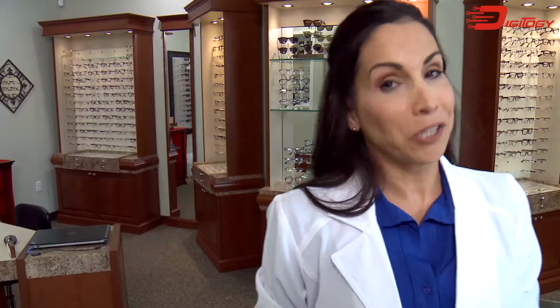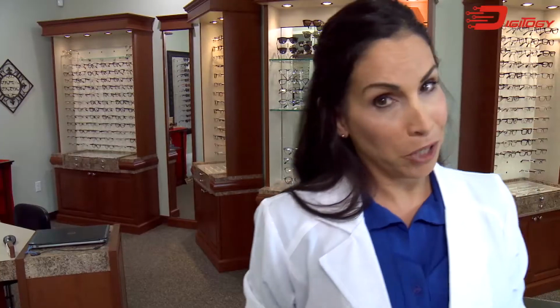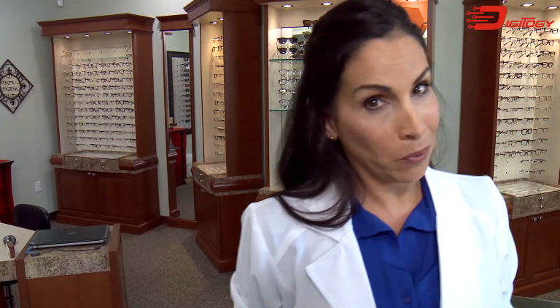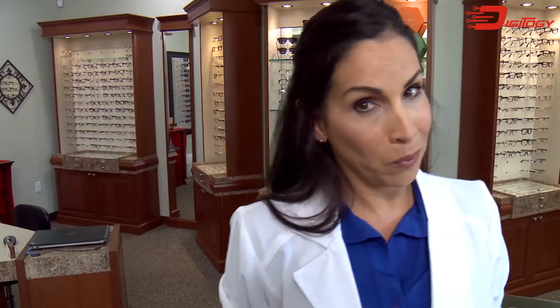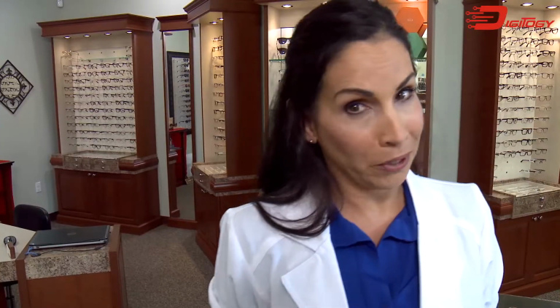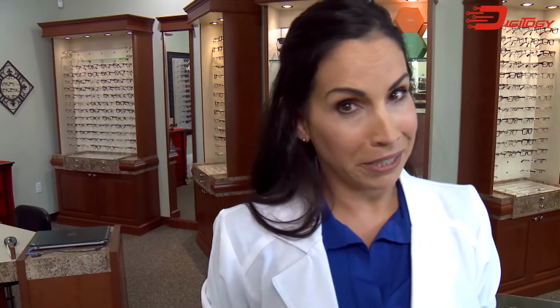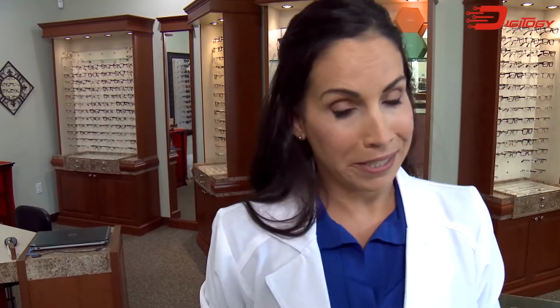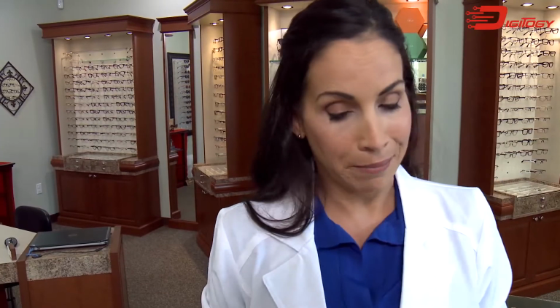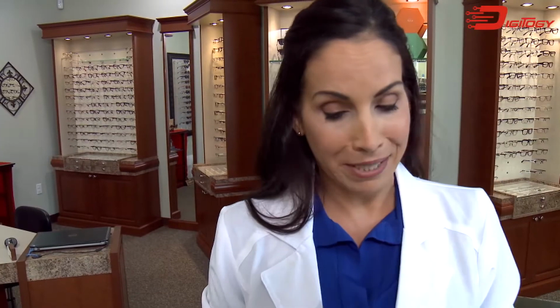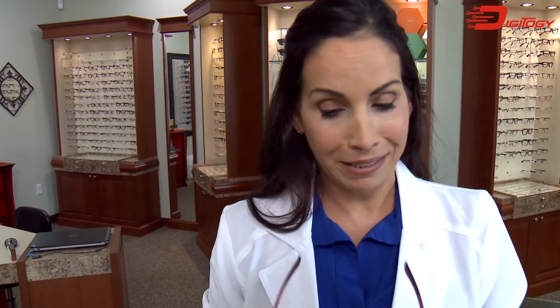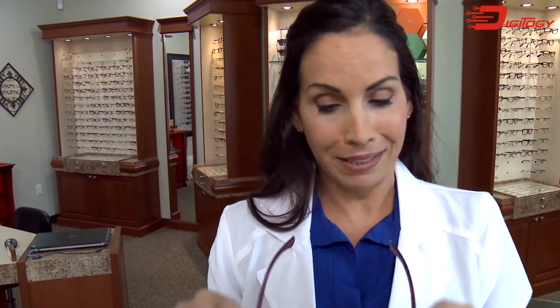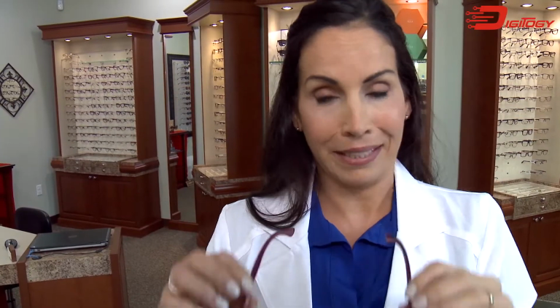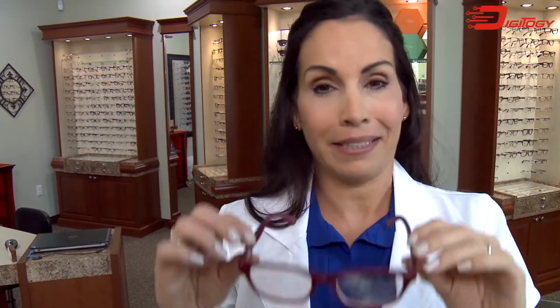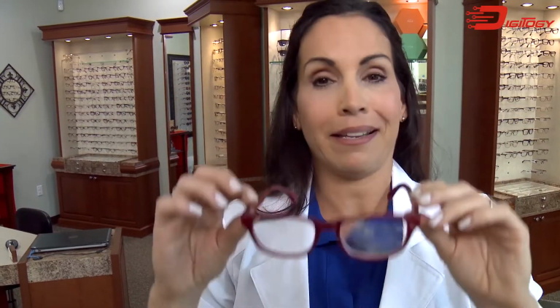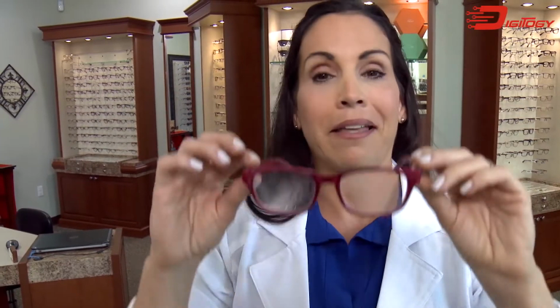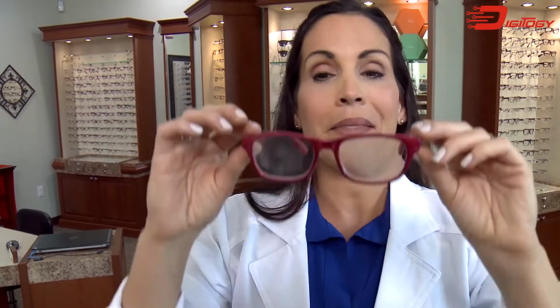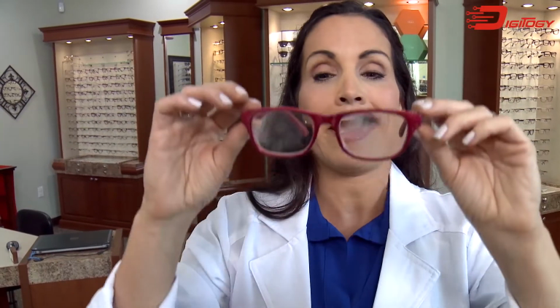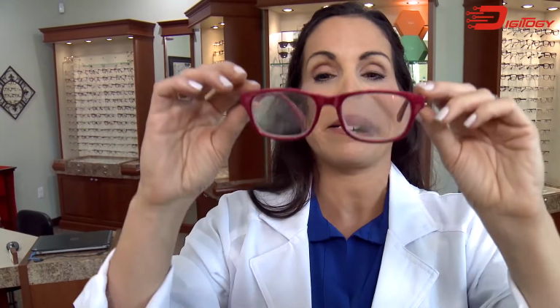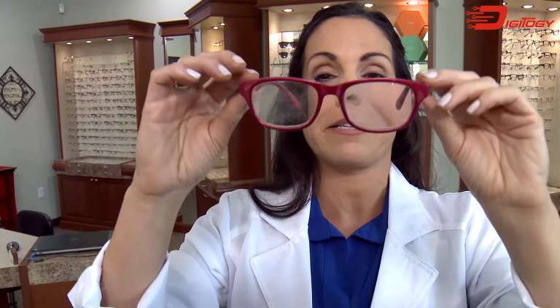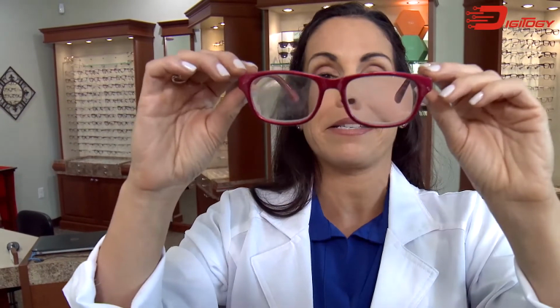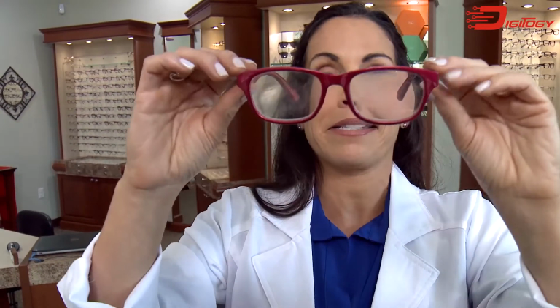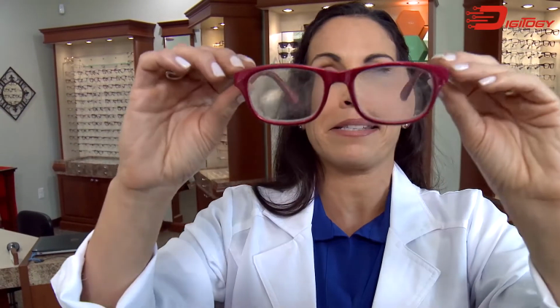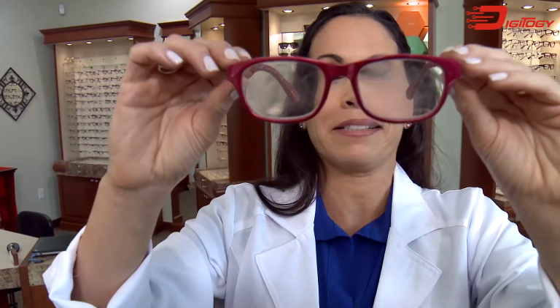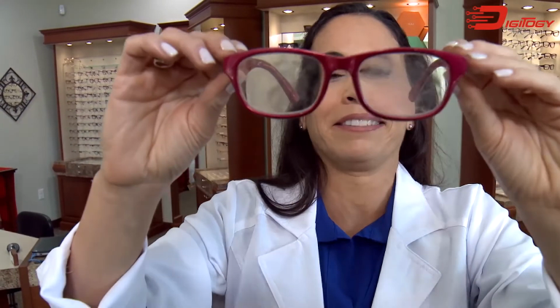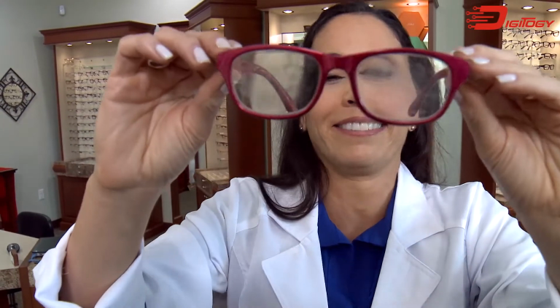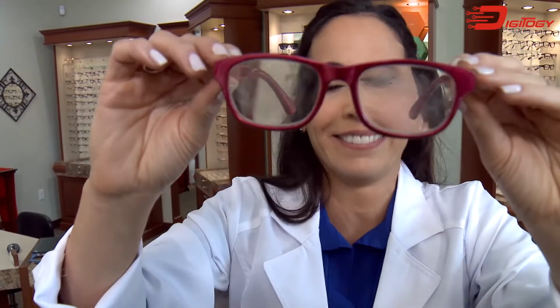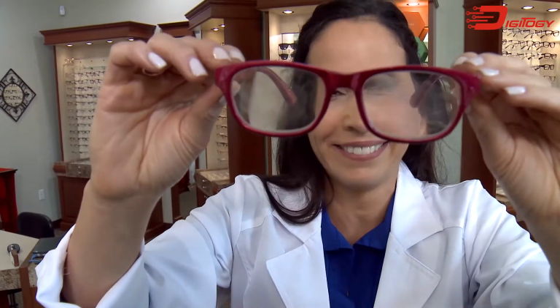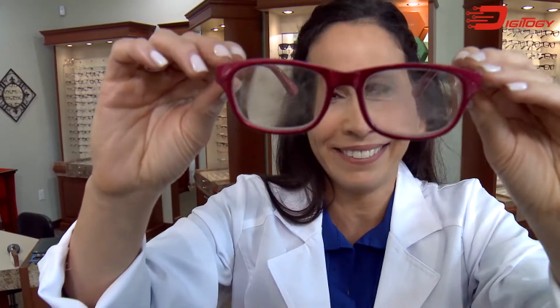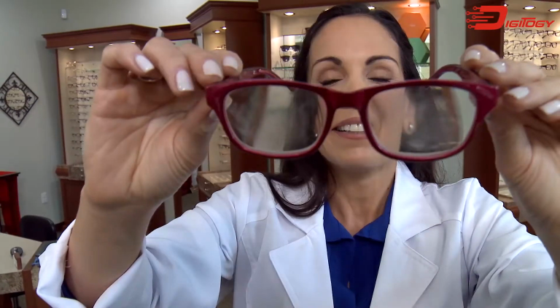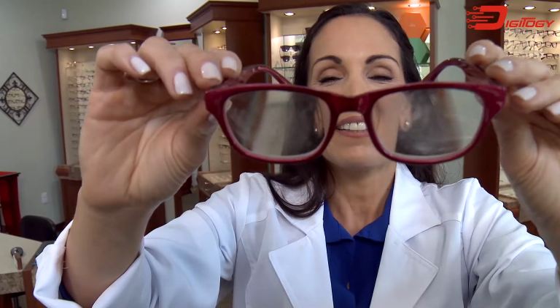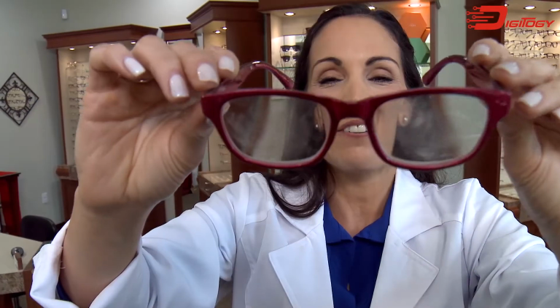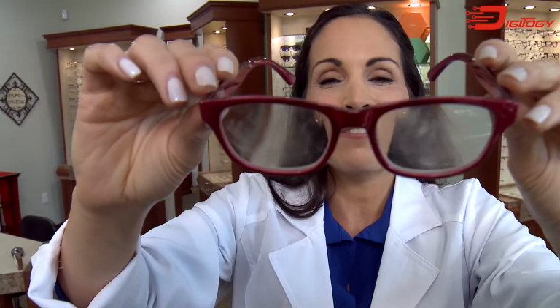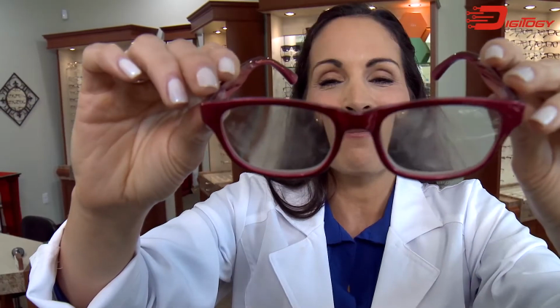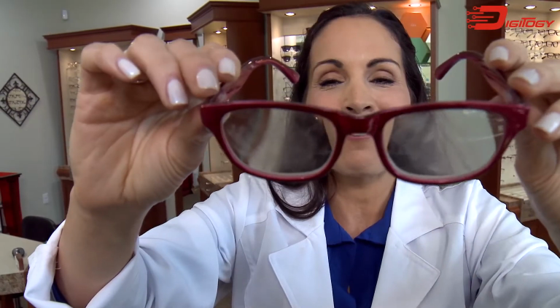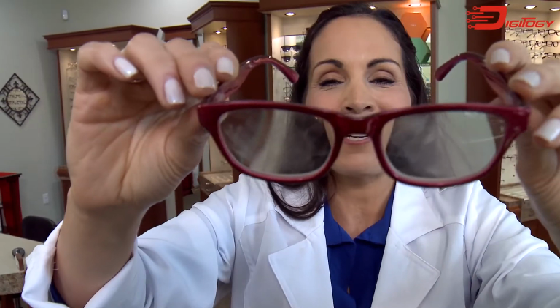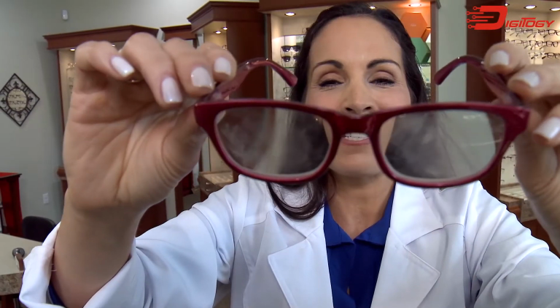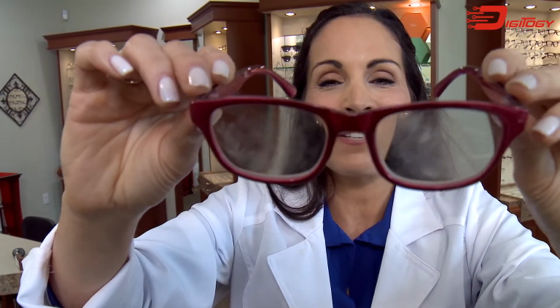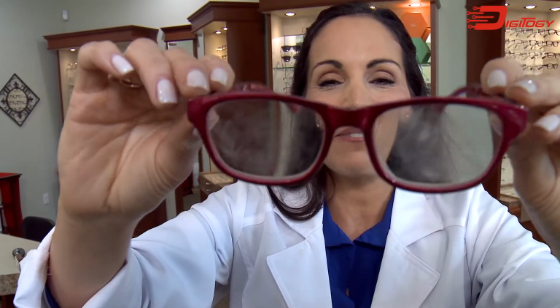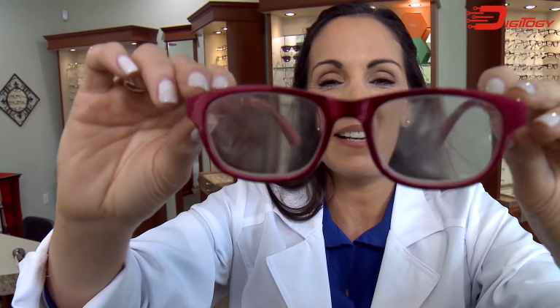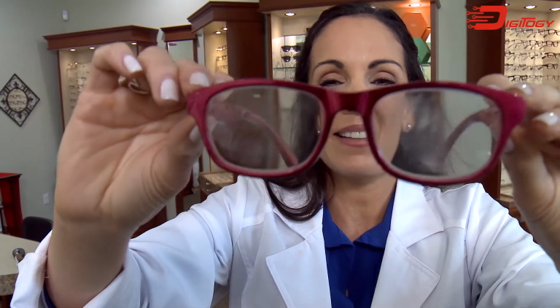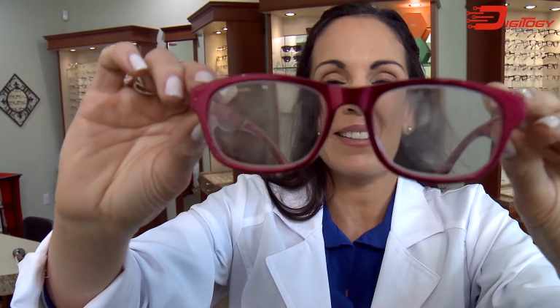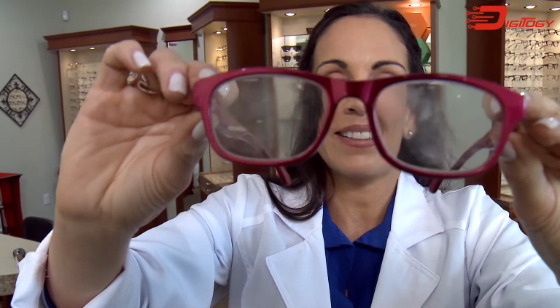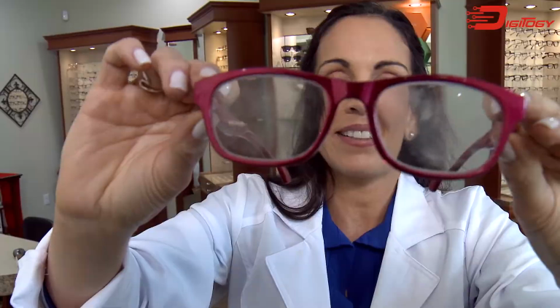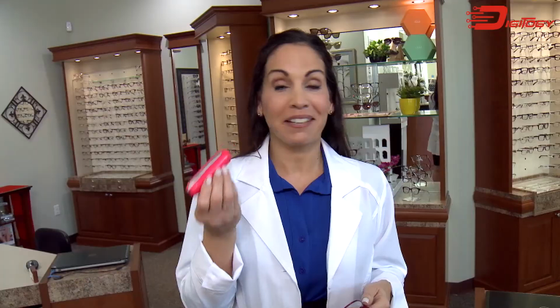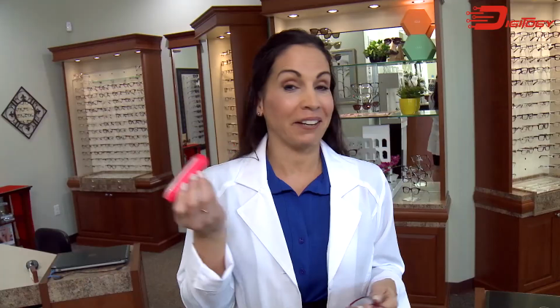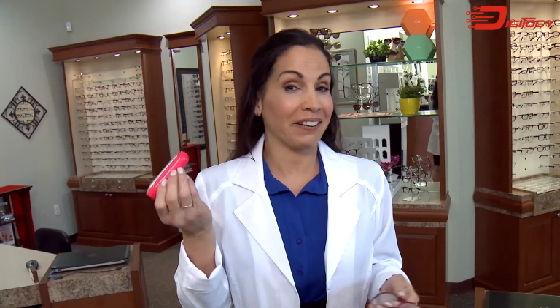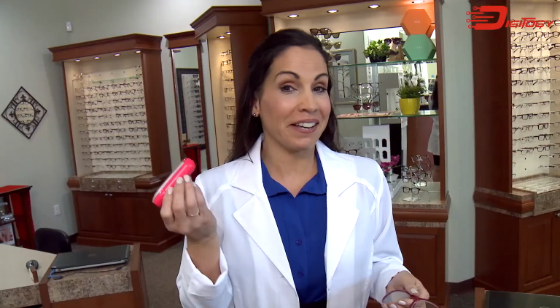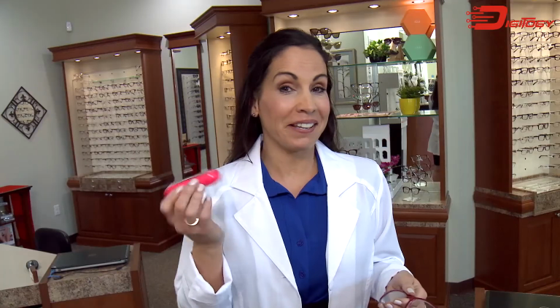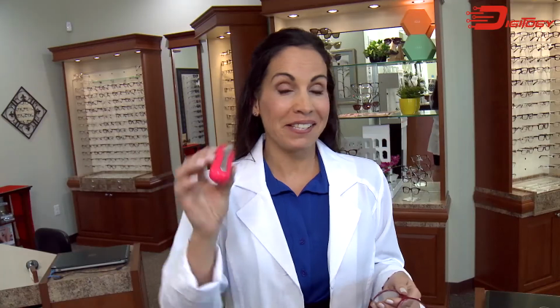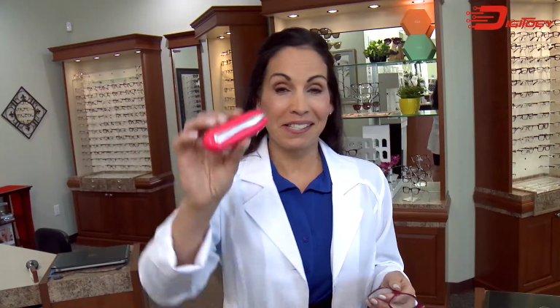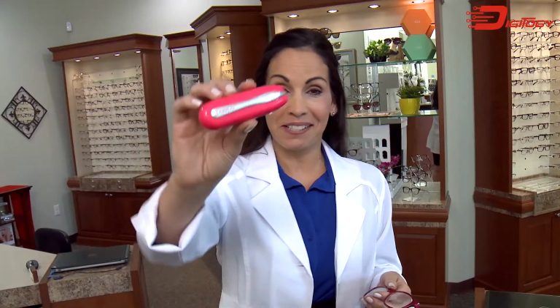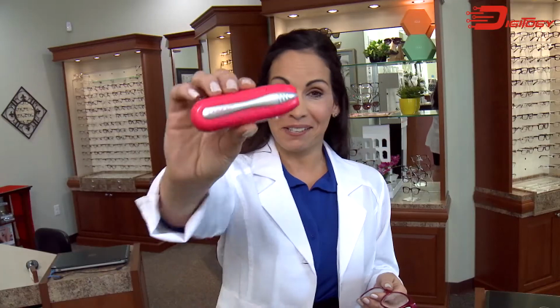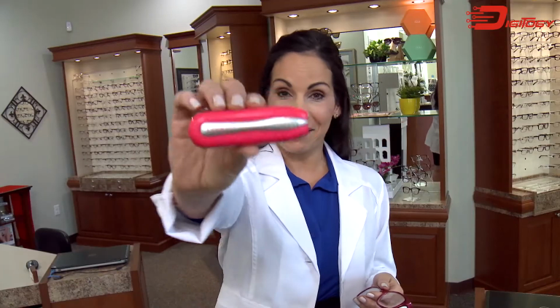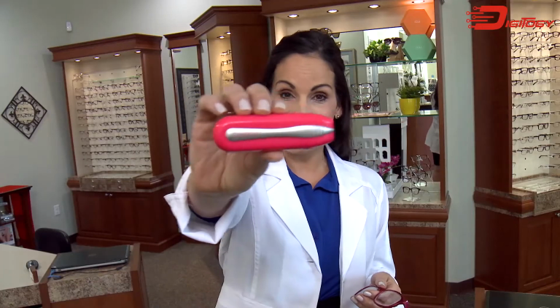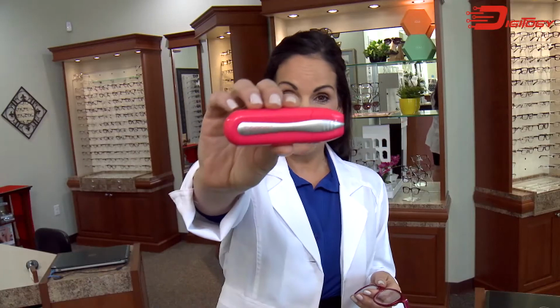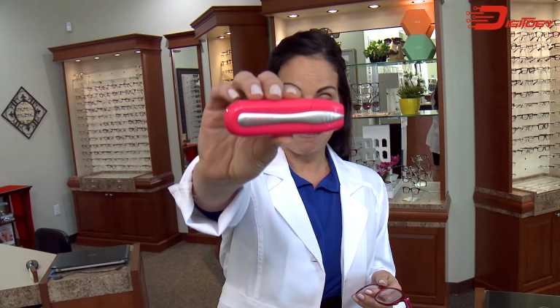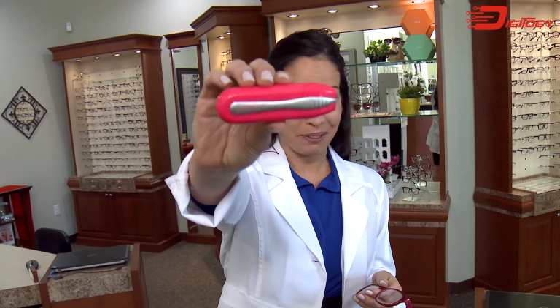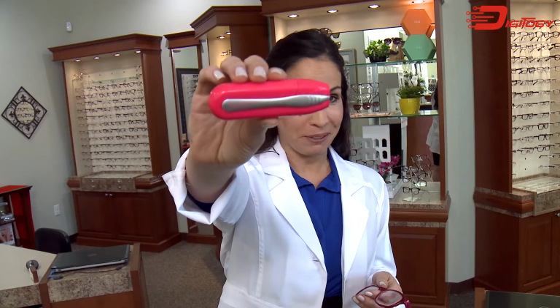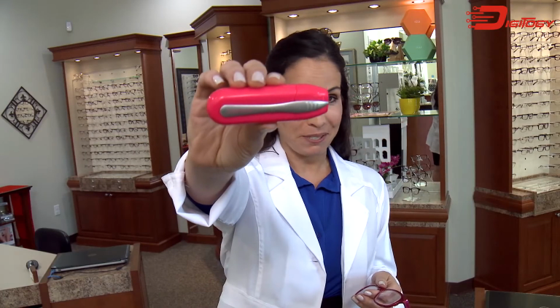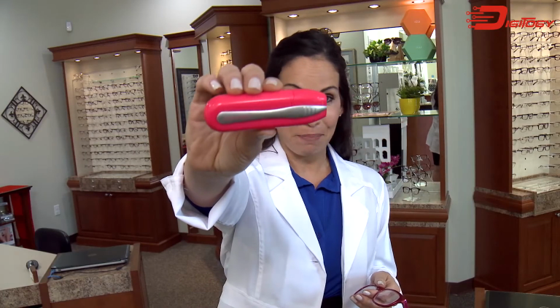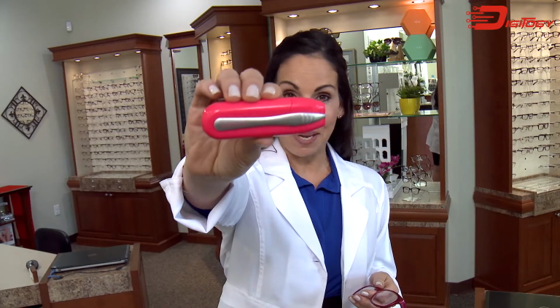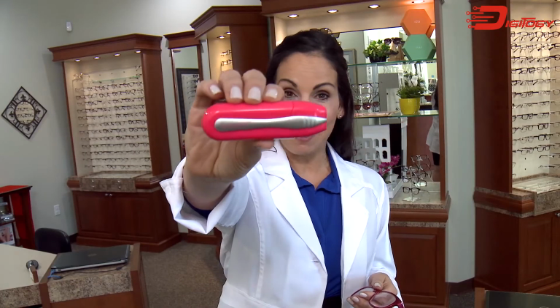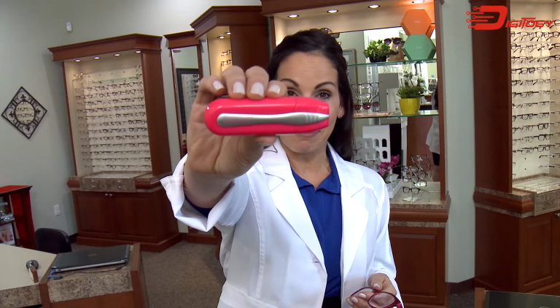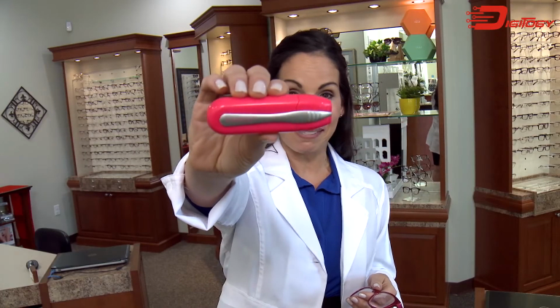I'll show you what we're gonna attempt to clean, and they're even worse than what I thought. Here it is. Here's the Peeps.